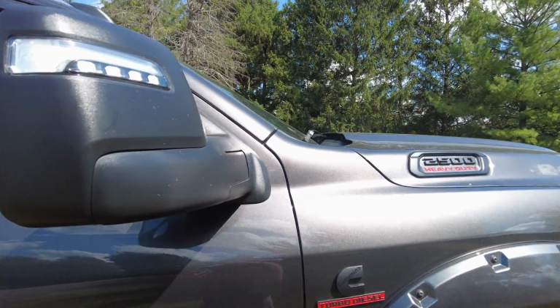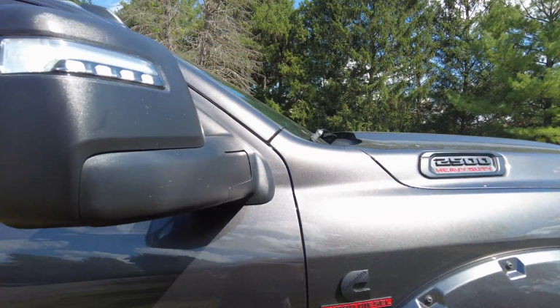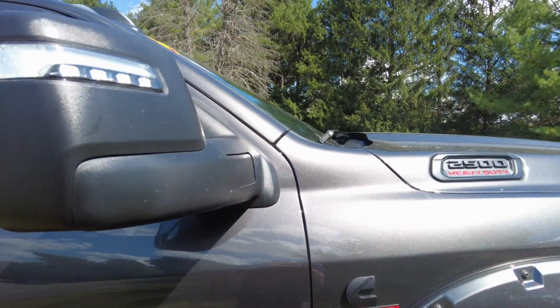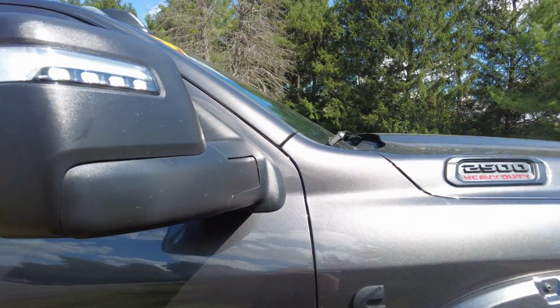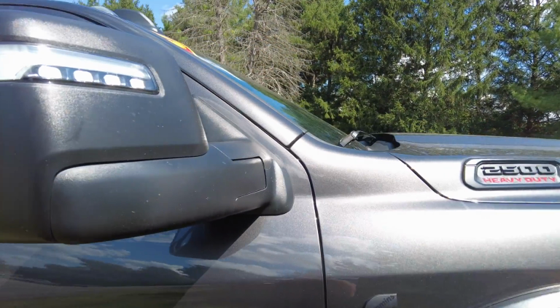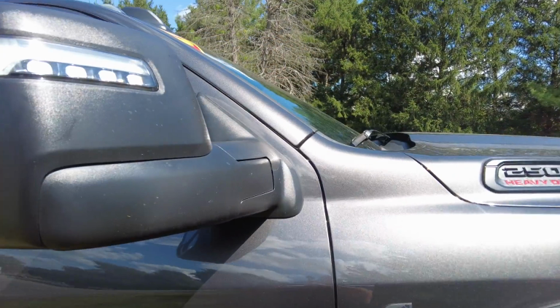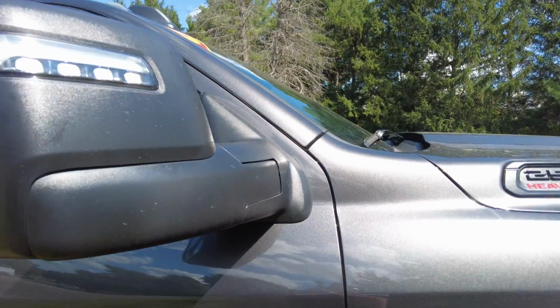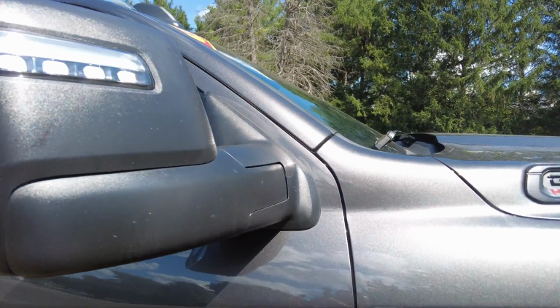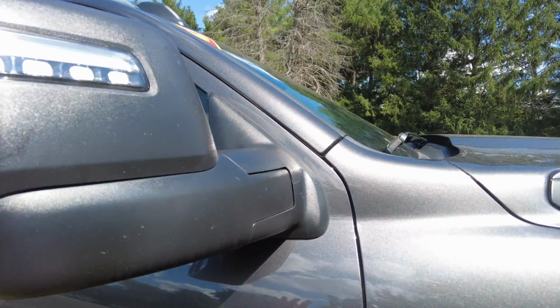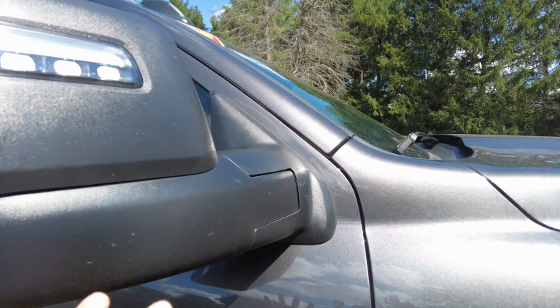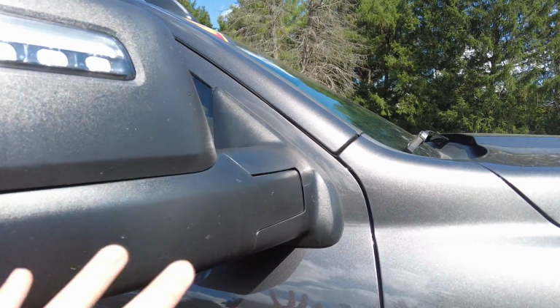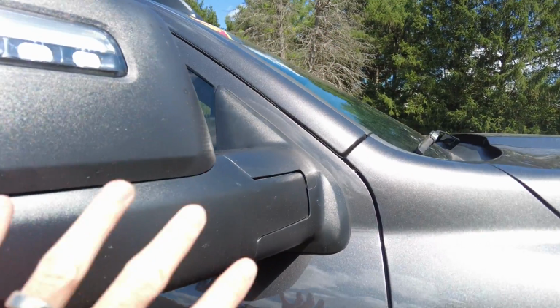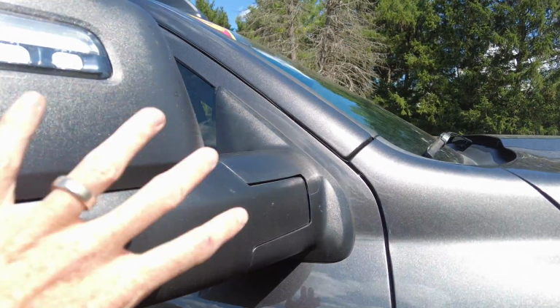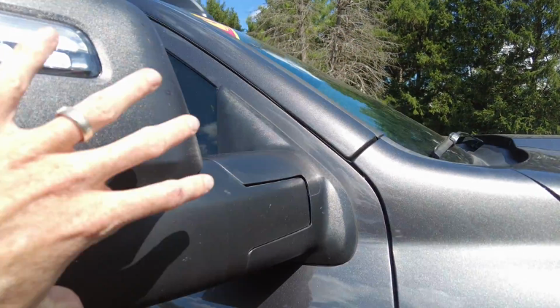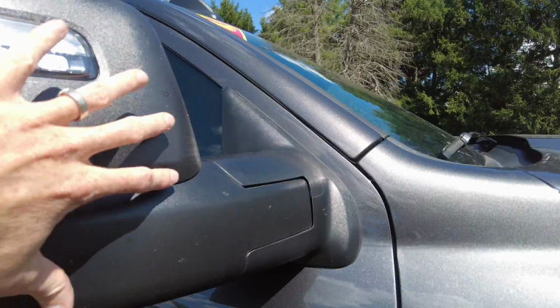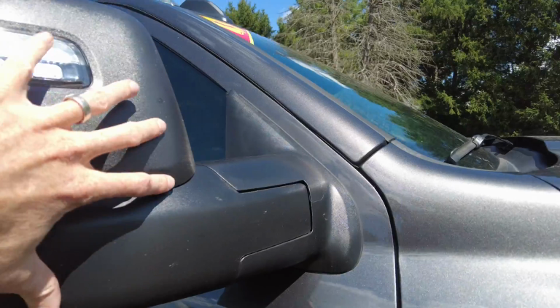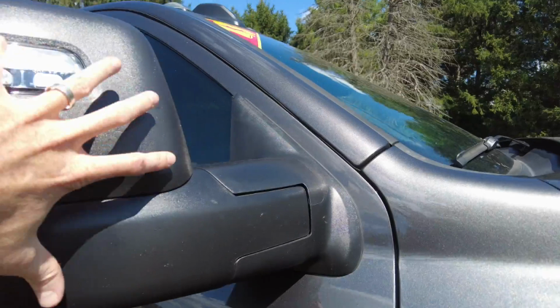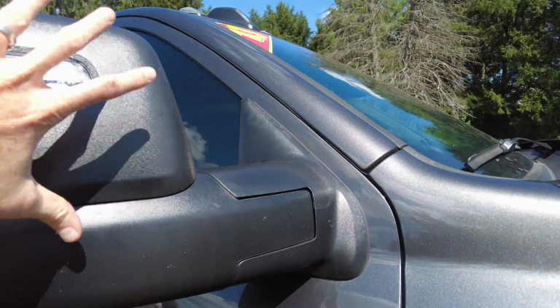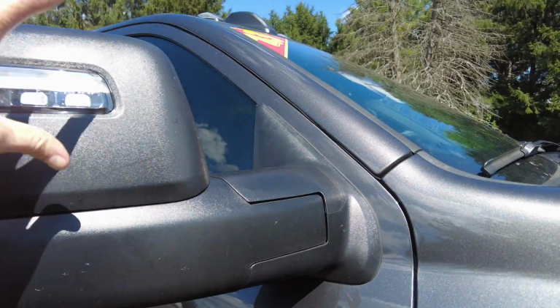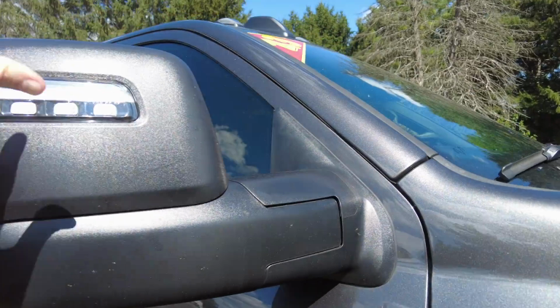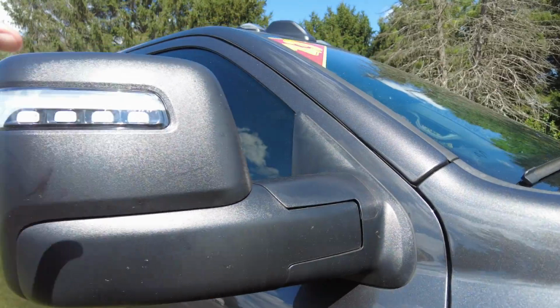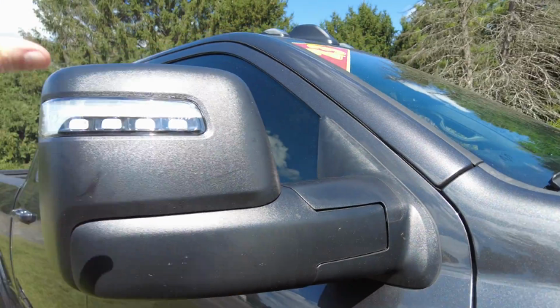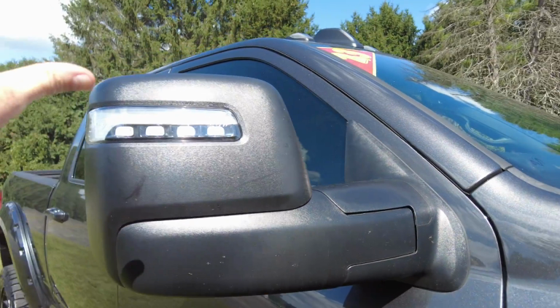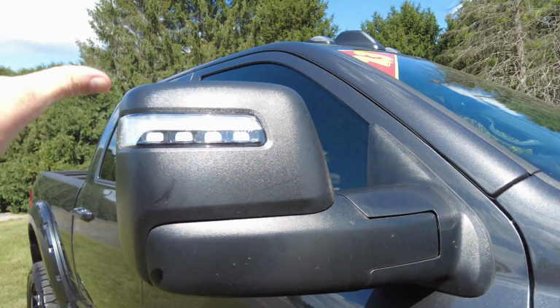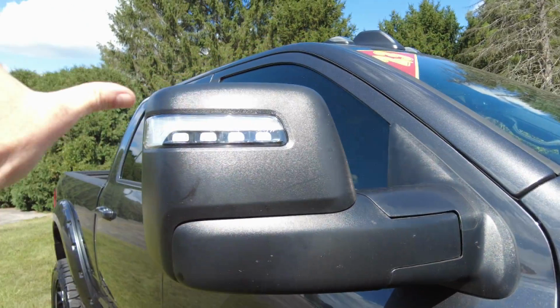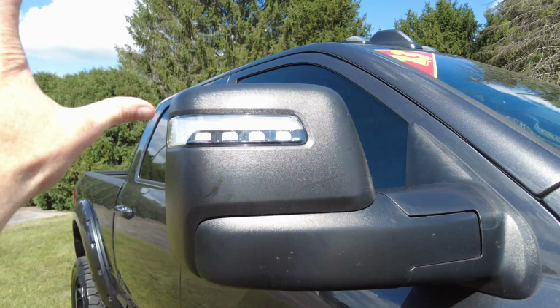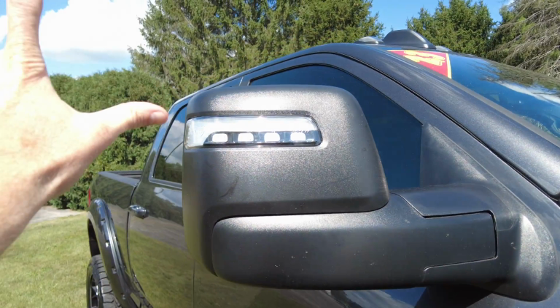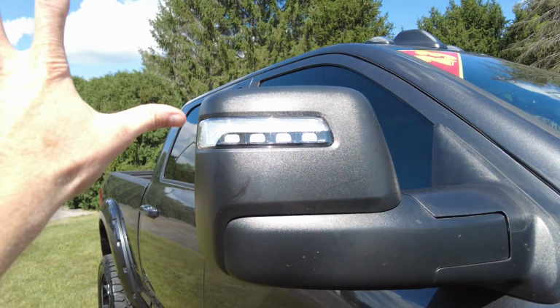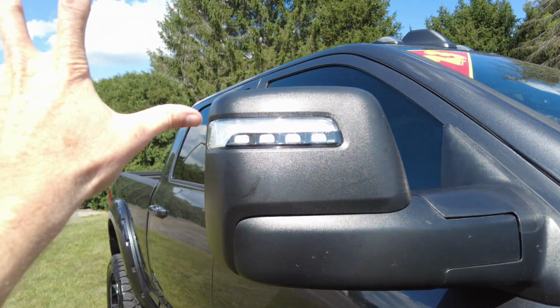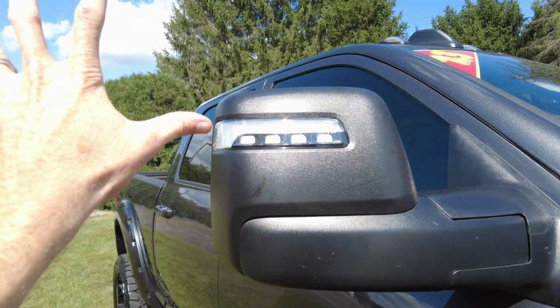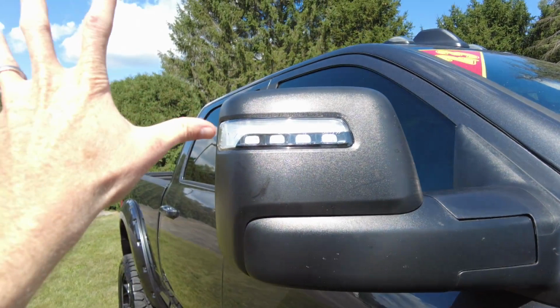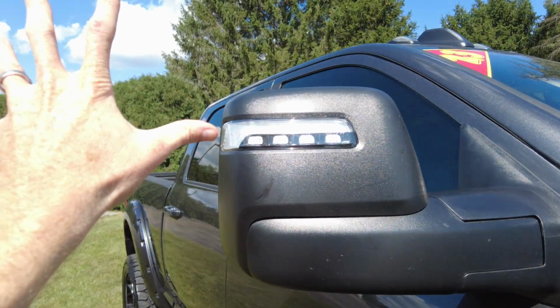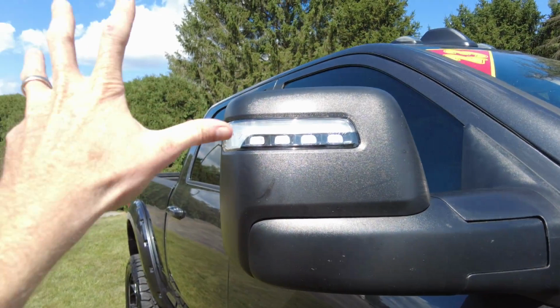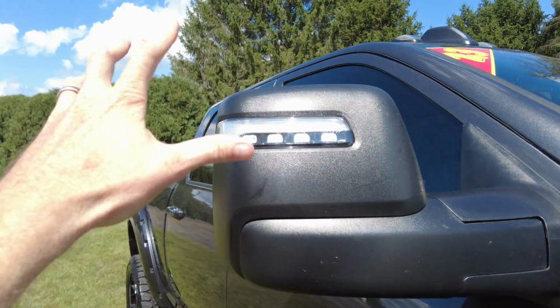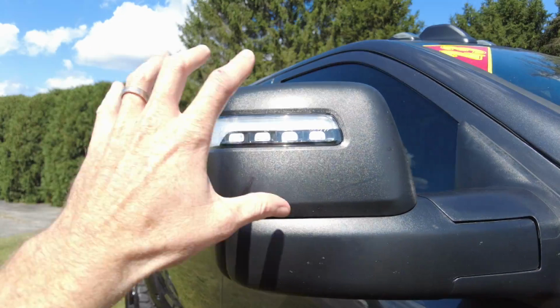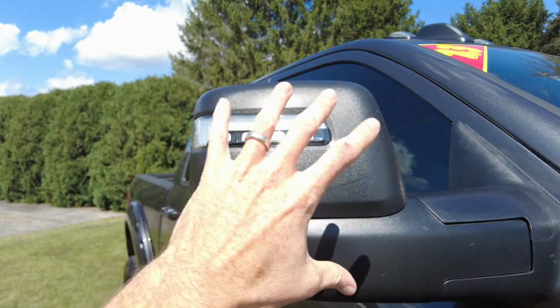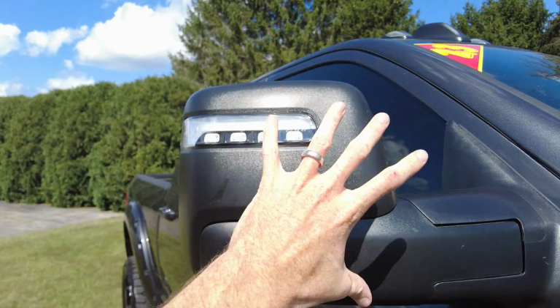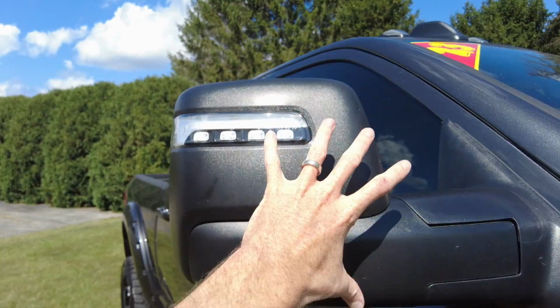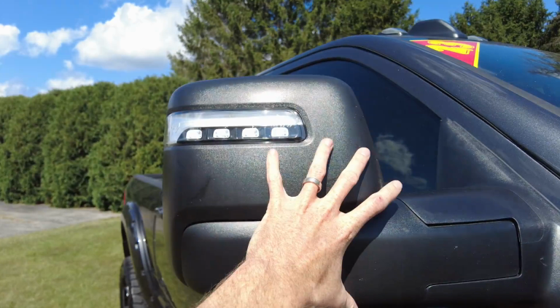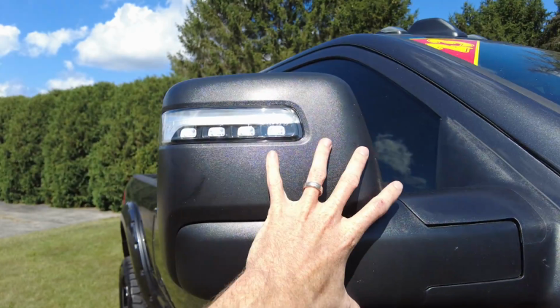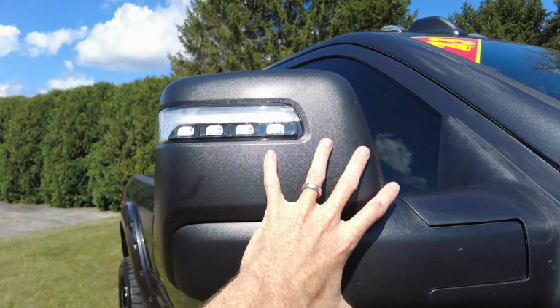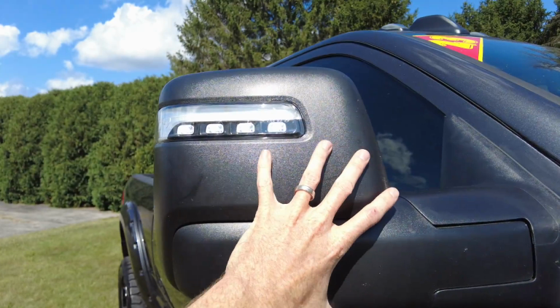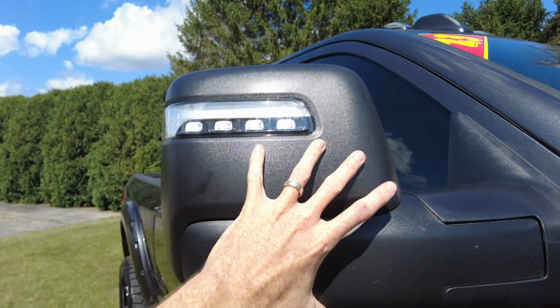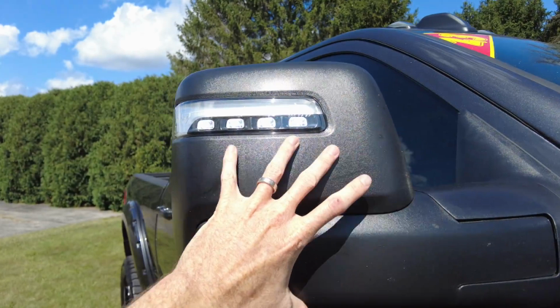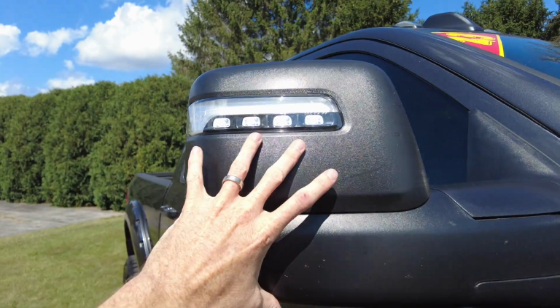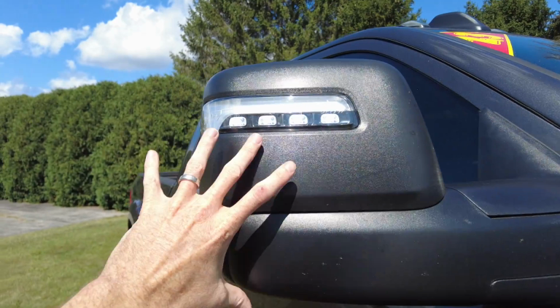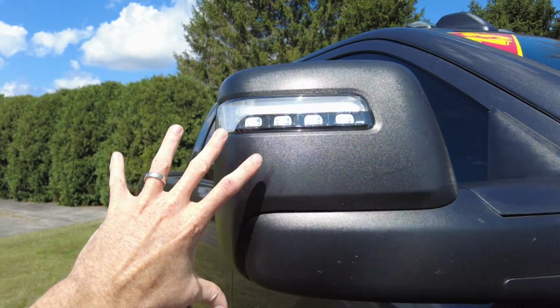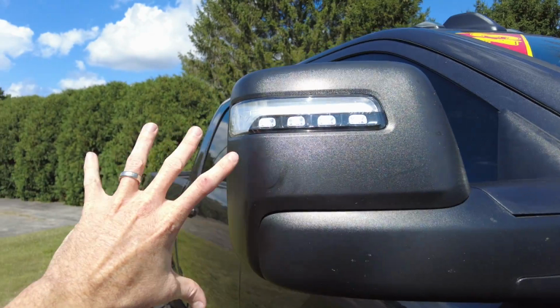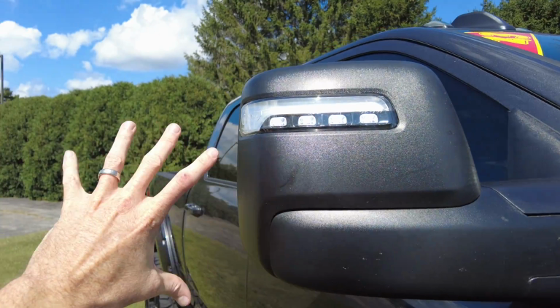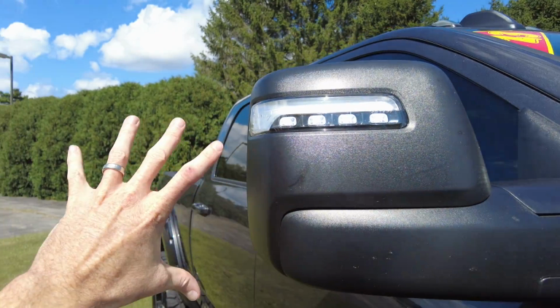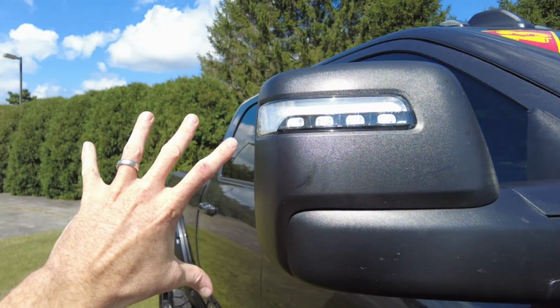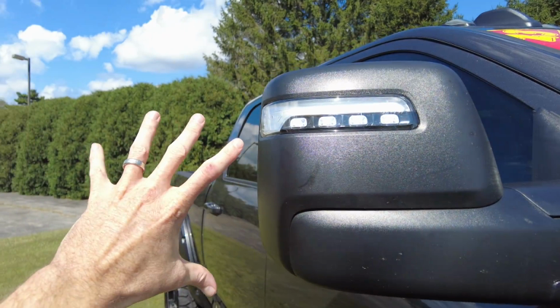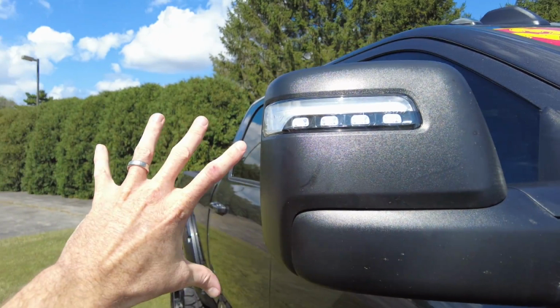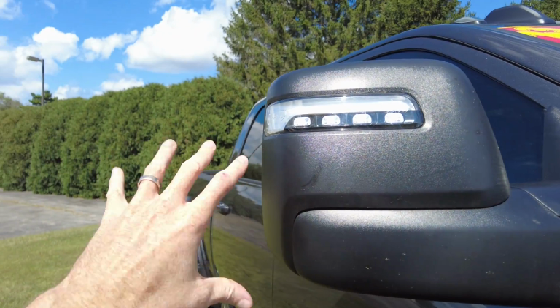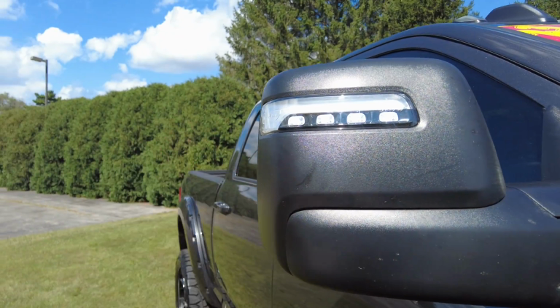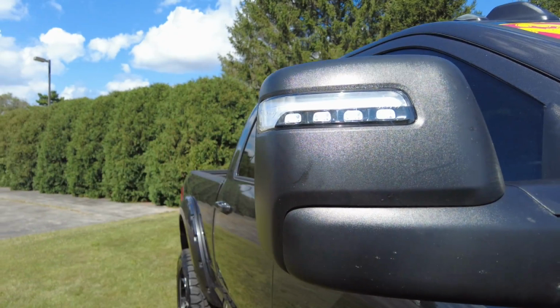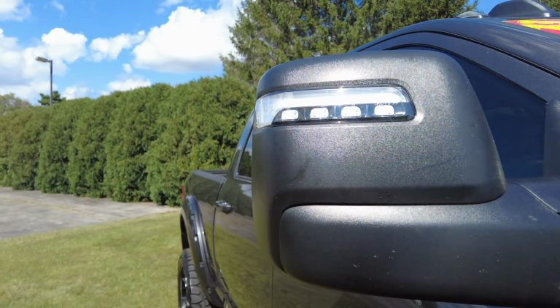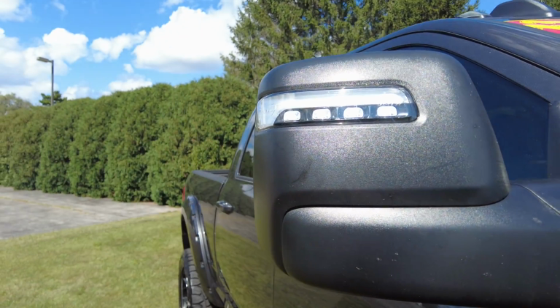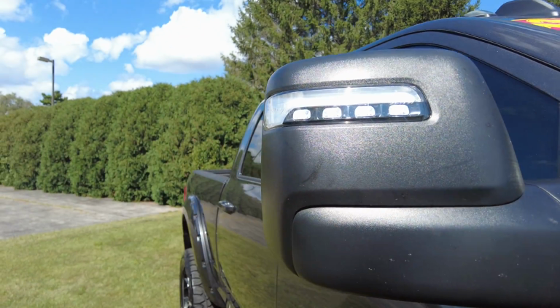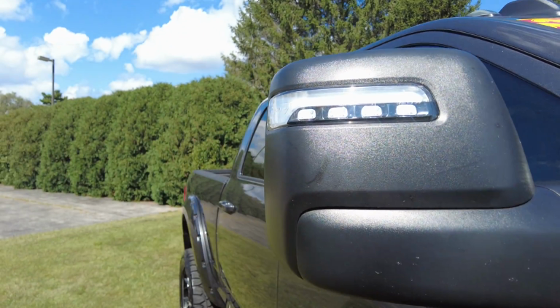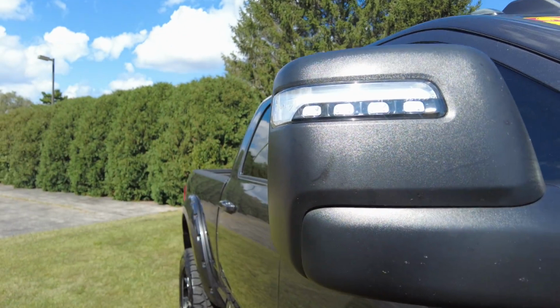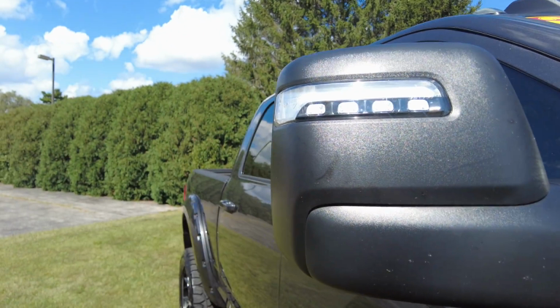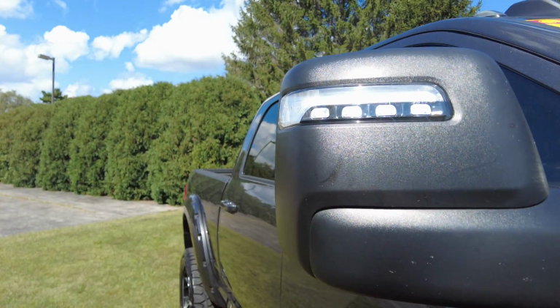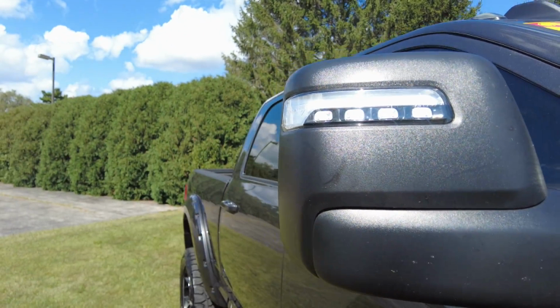The old mirrors you kind of flipped up for towing, but these are power slide-out. I'll show you that when we get inside.